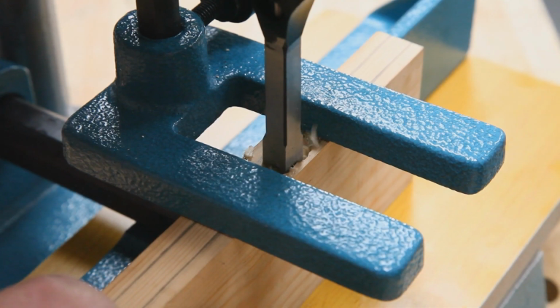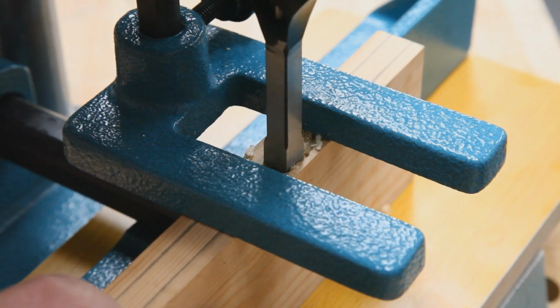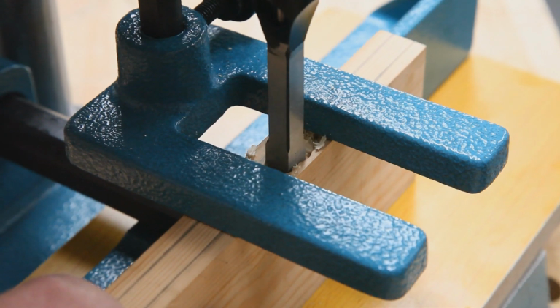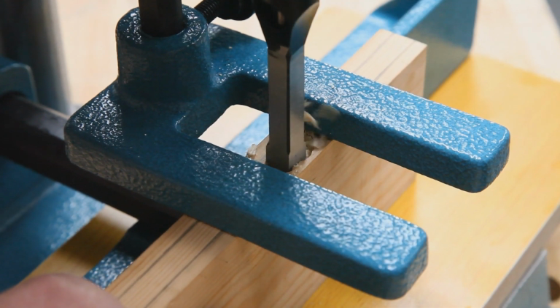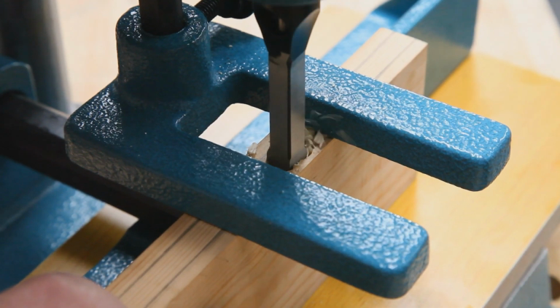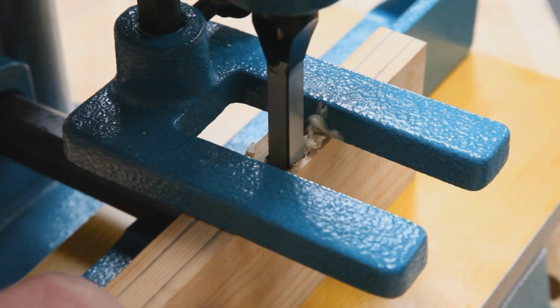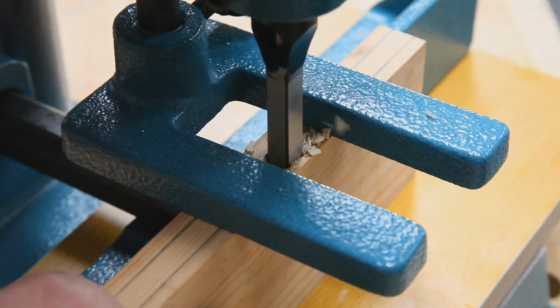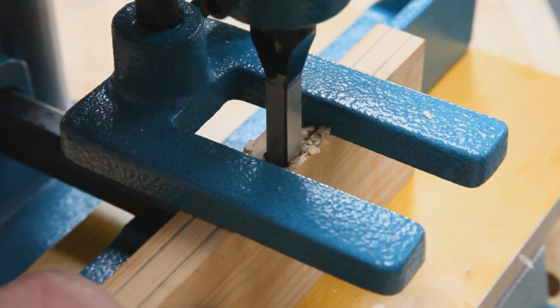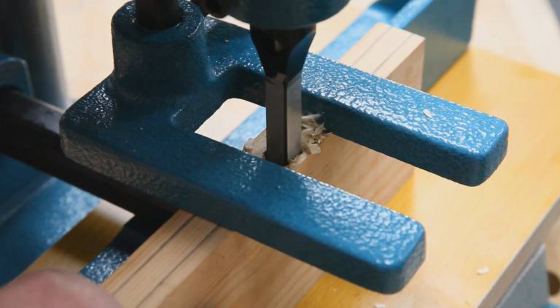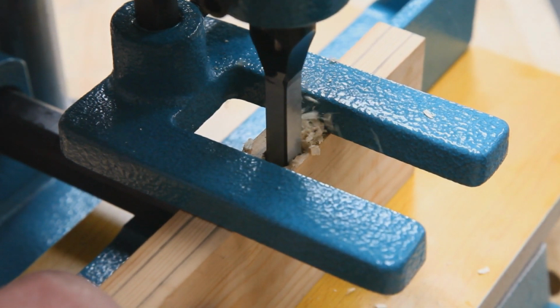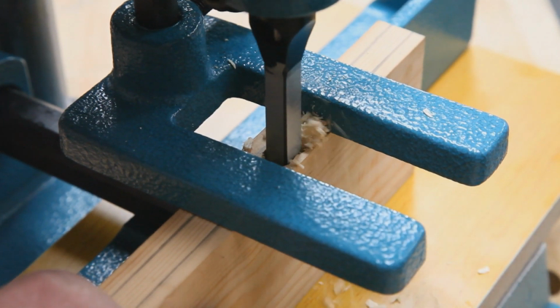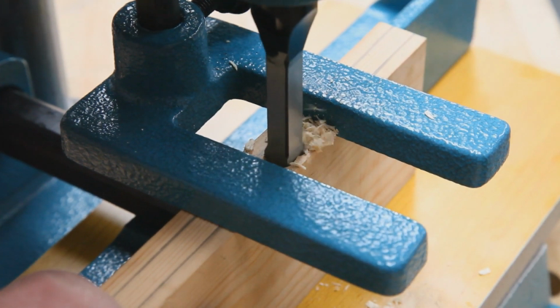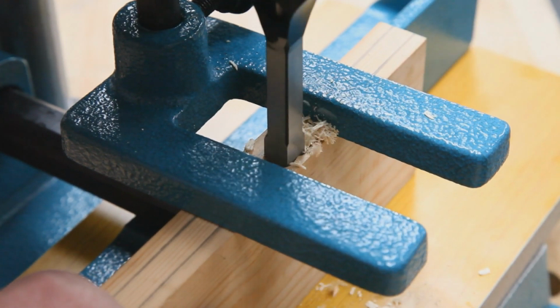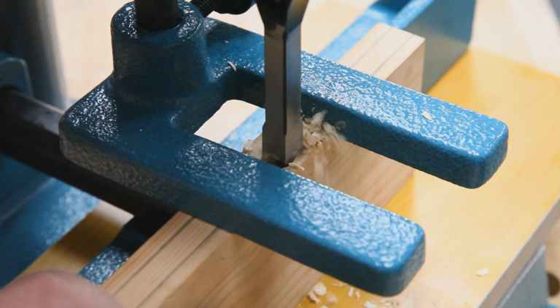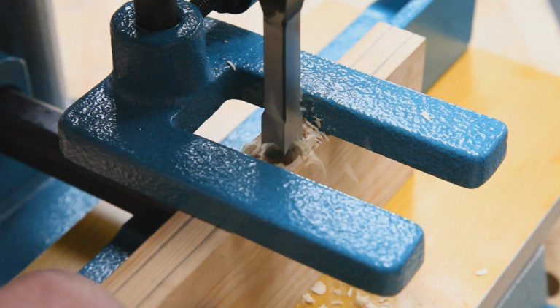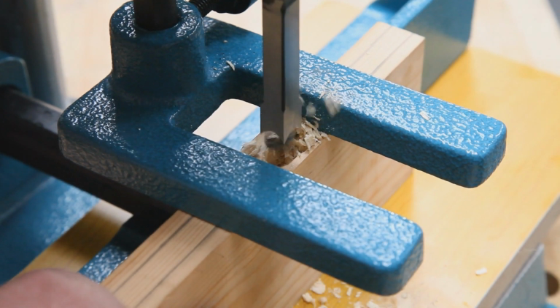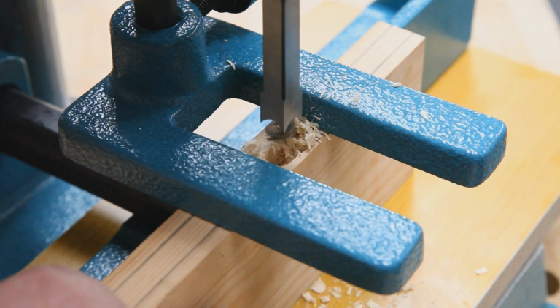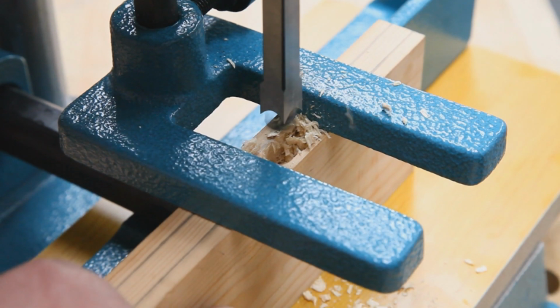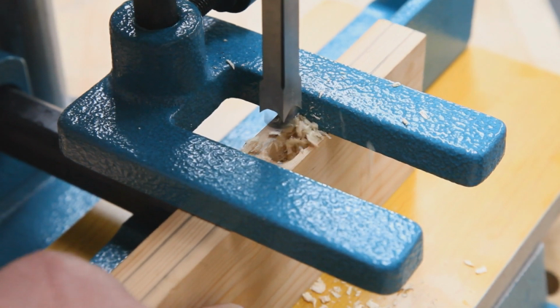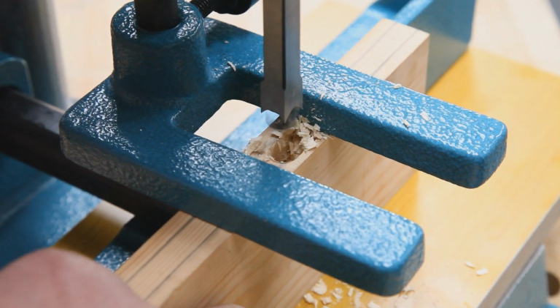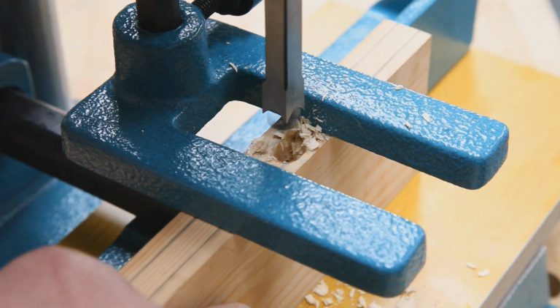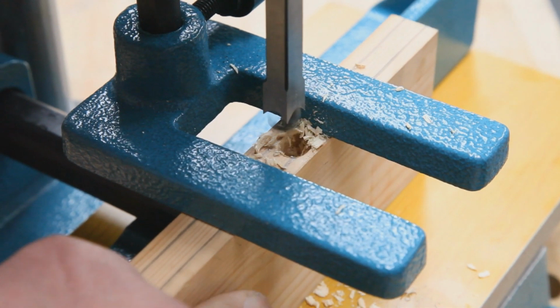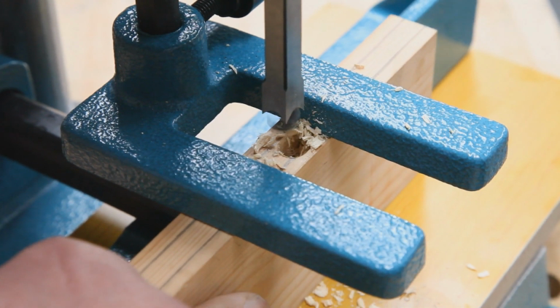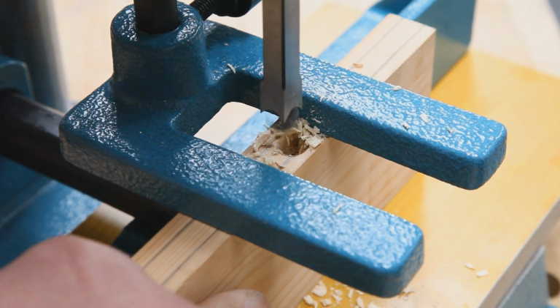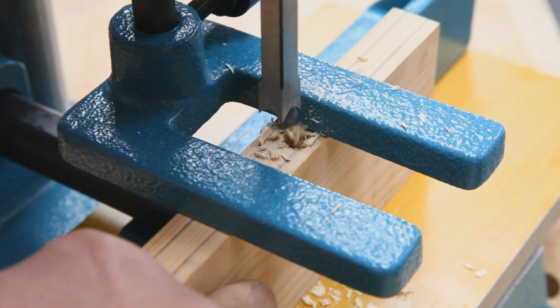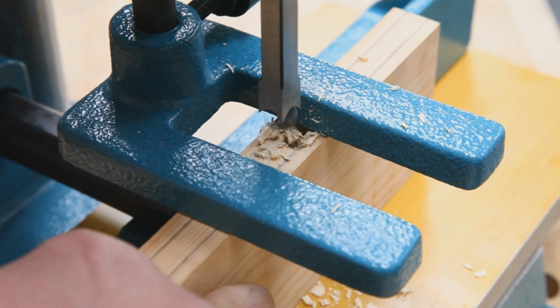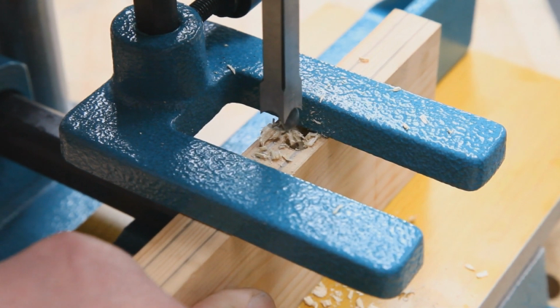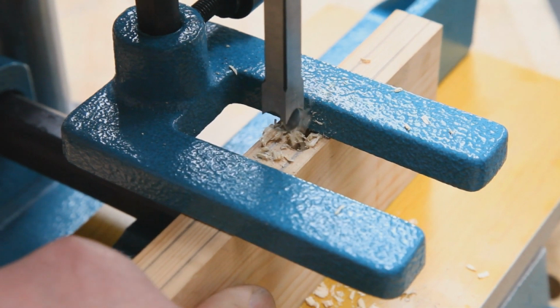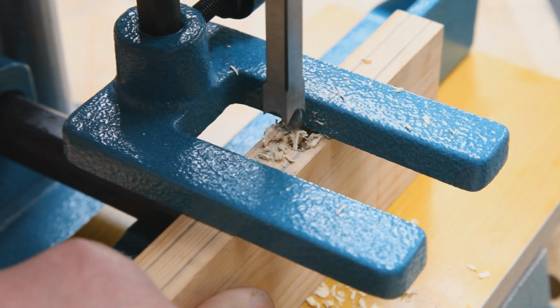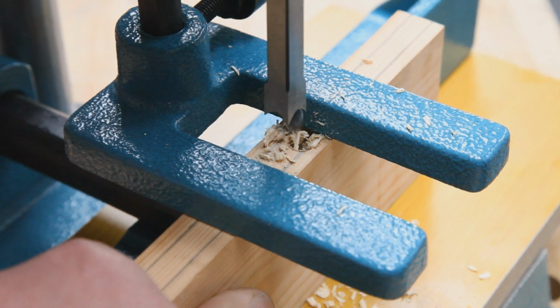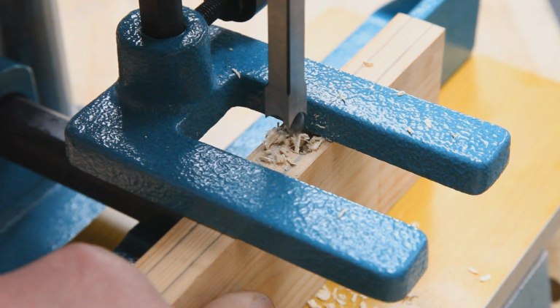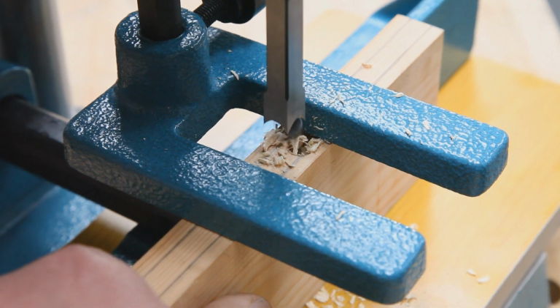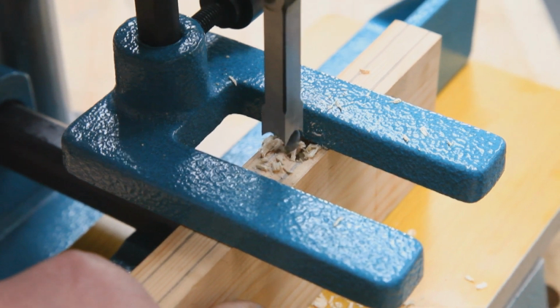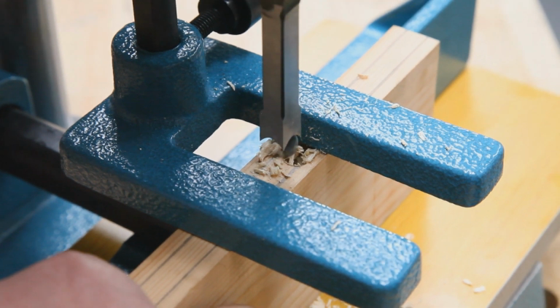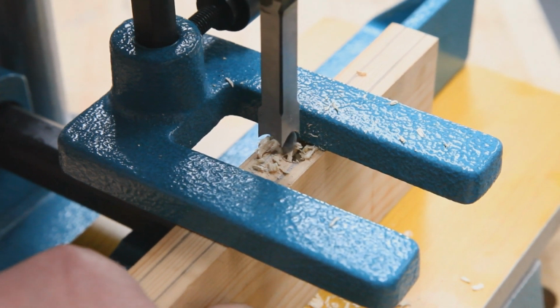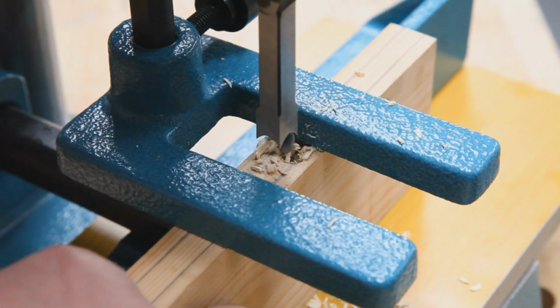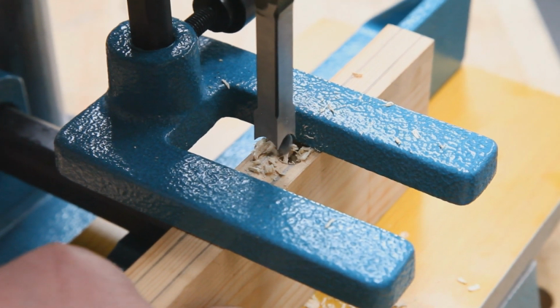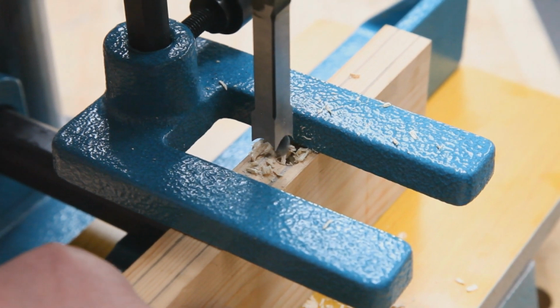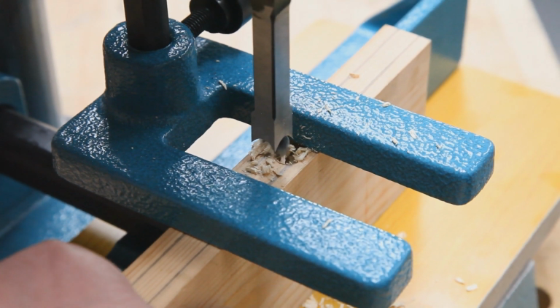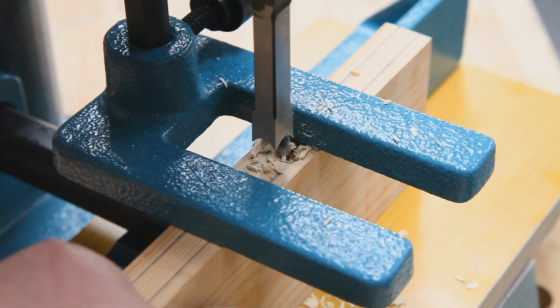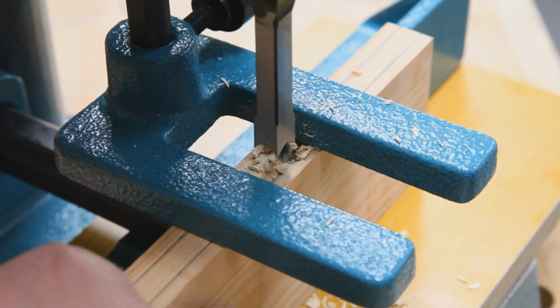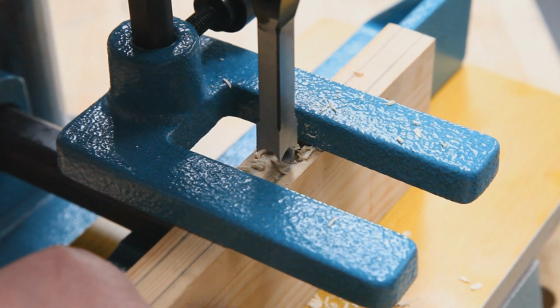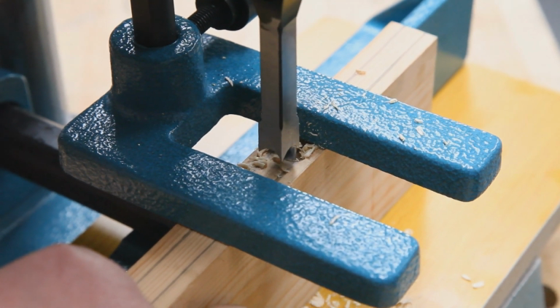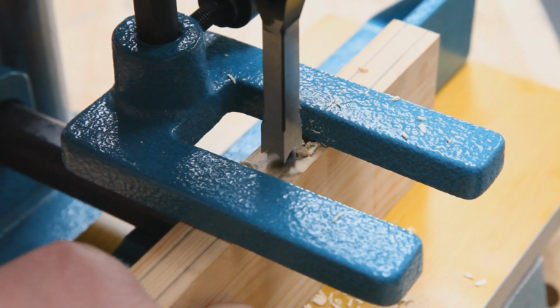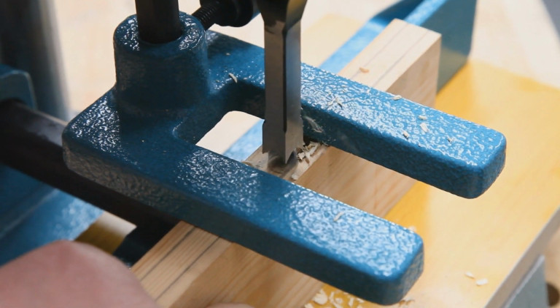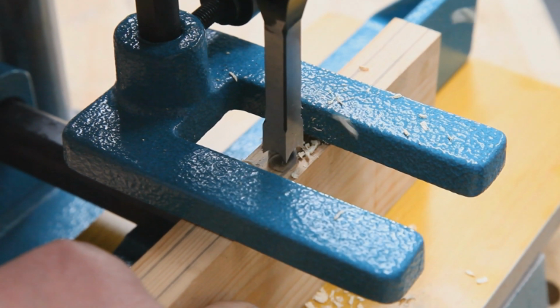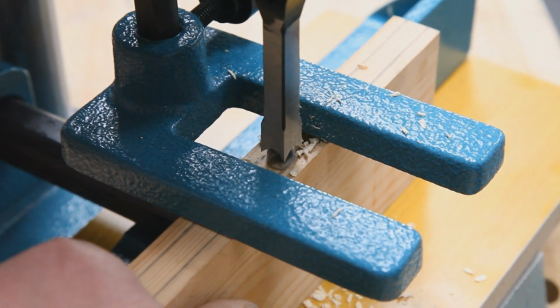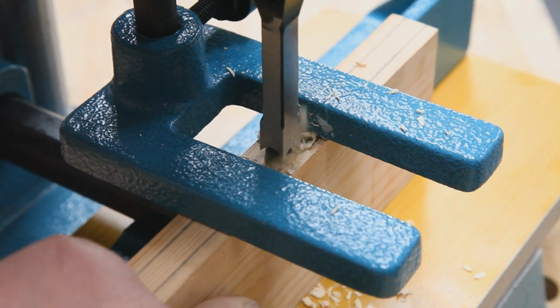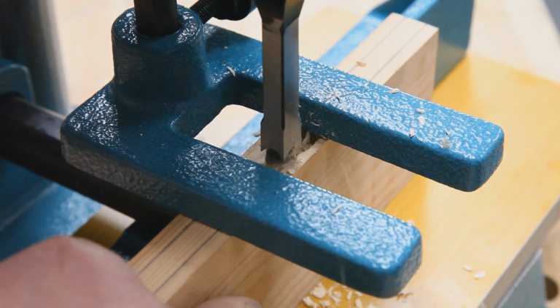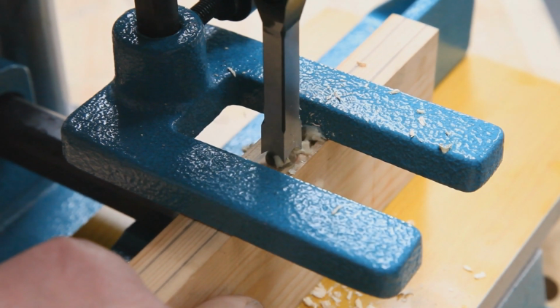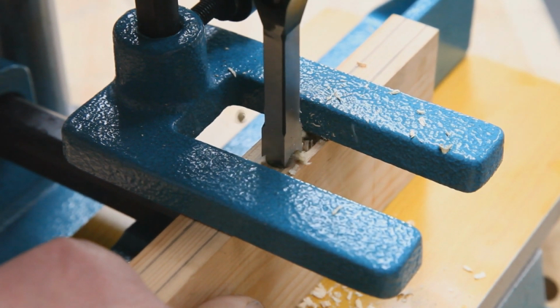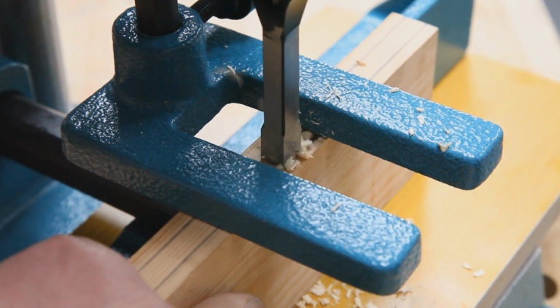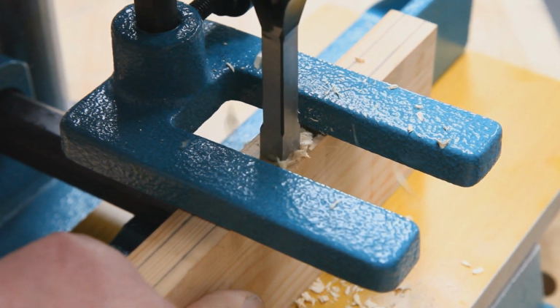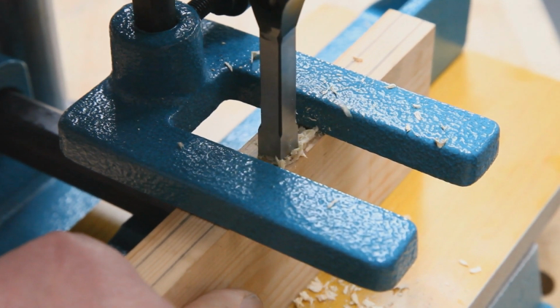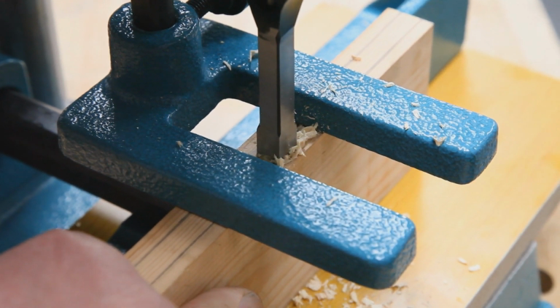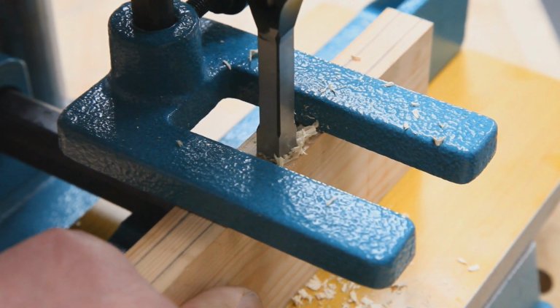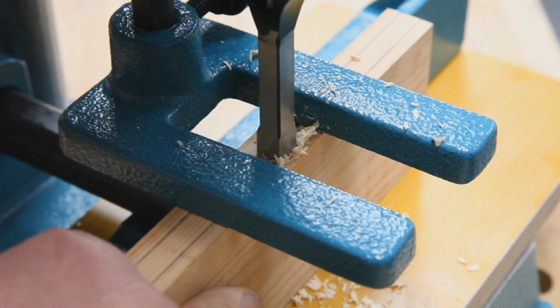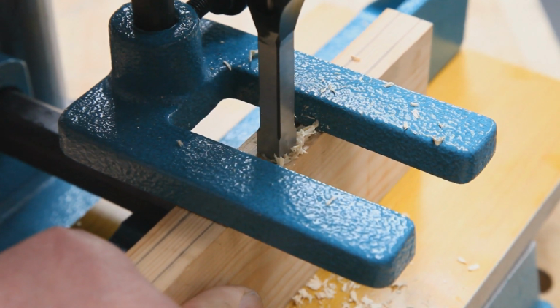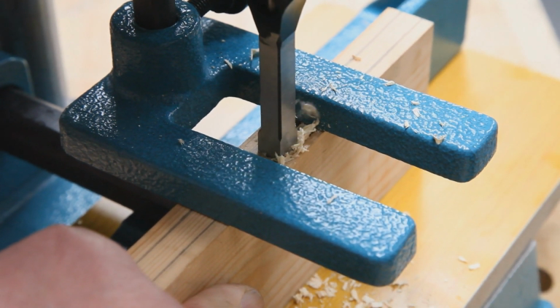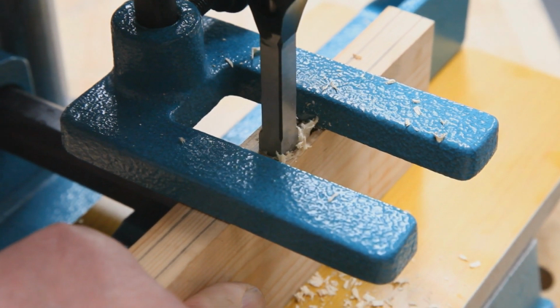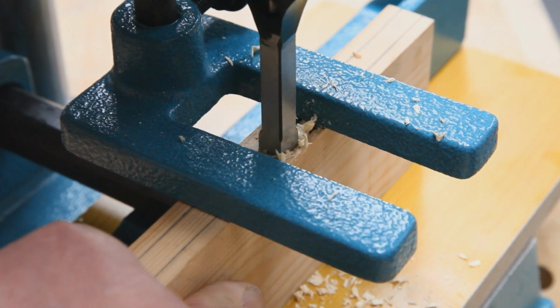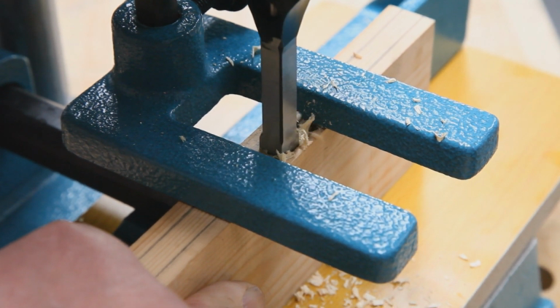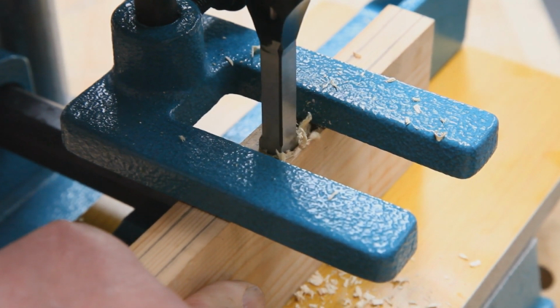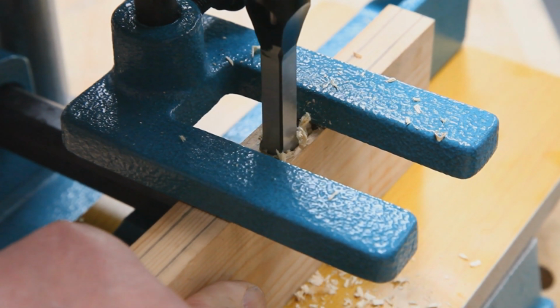It removes the otherwise lengthy process of marking up and chiseling correctly proportioned straight-sided hand-cut mortises.